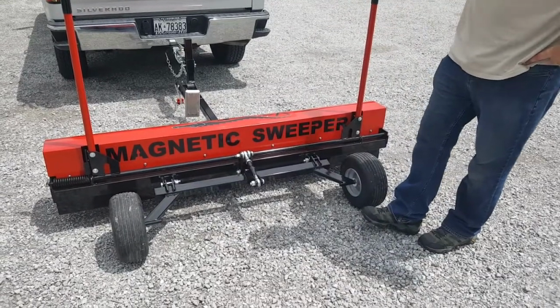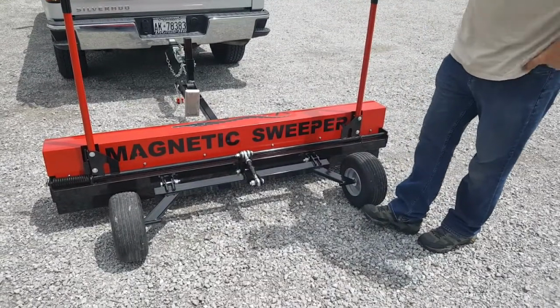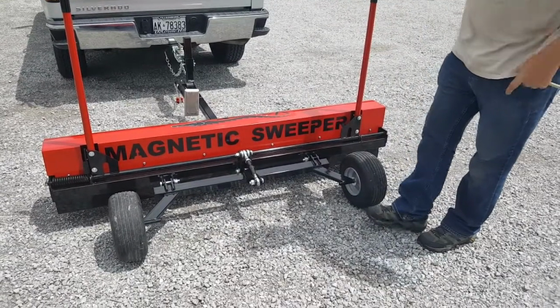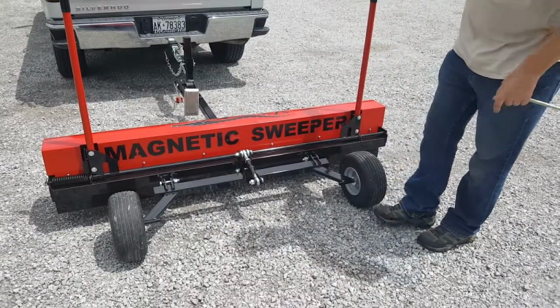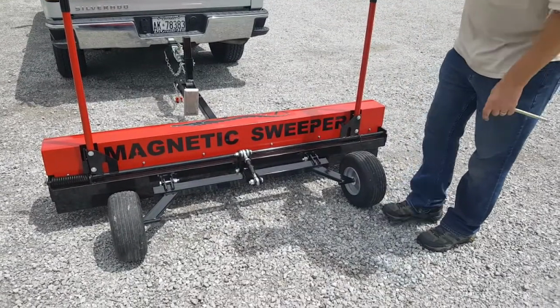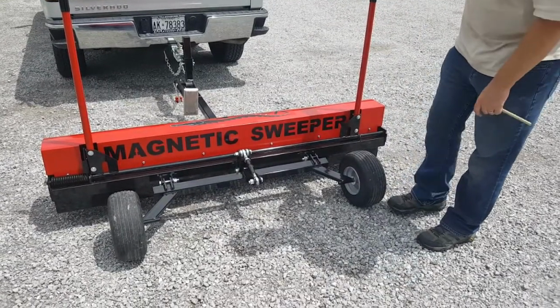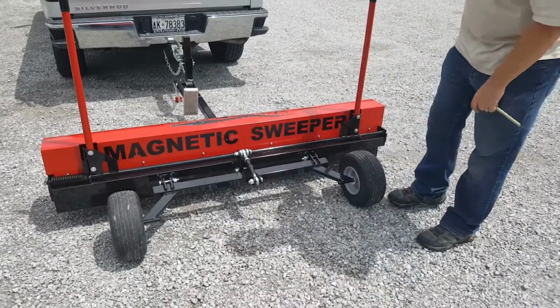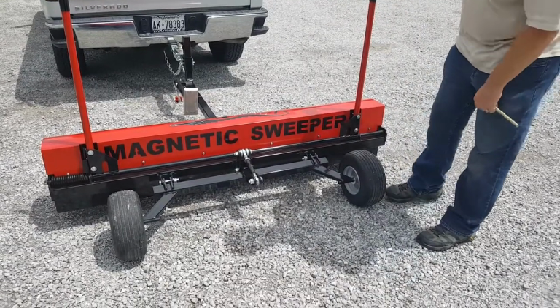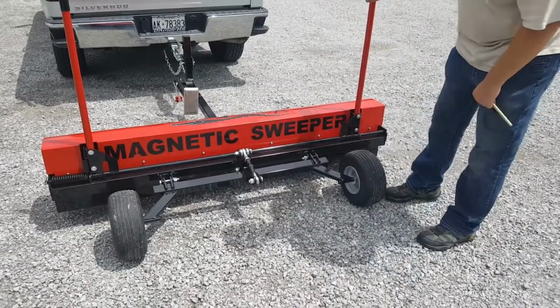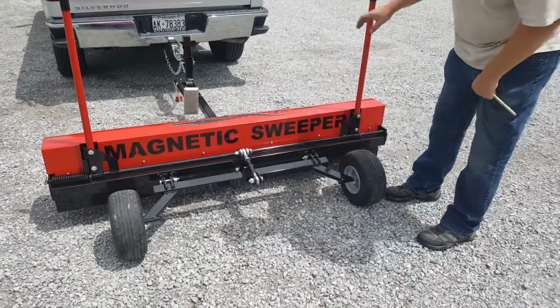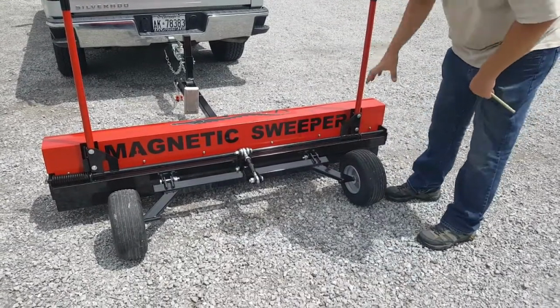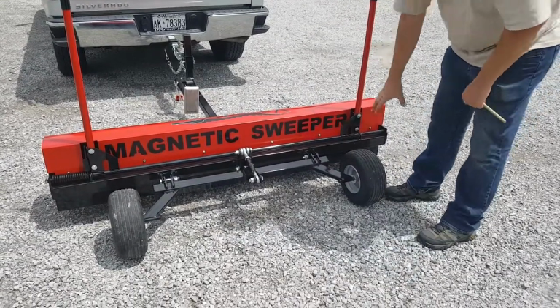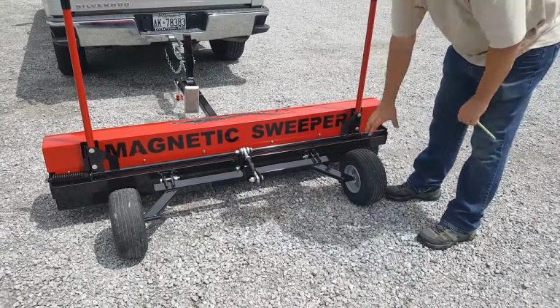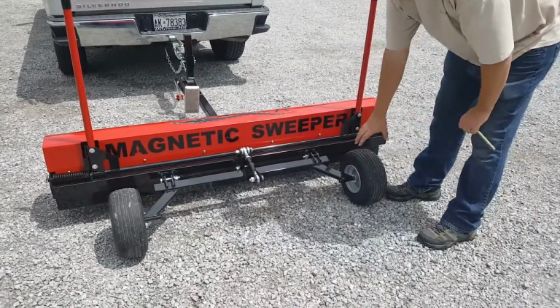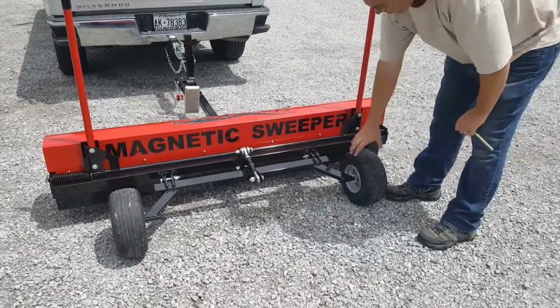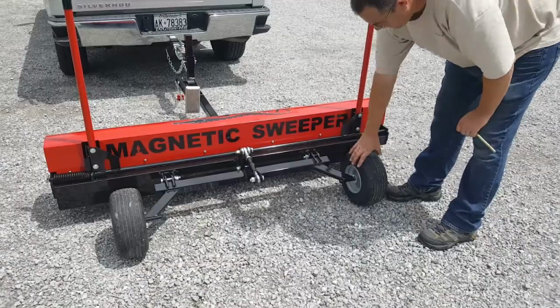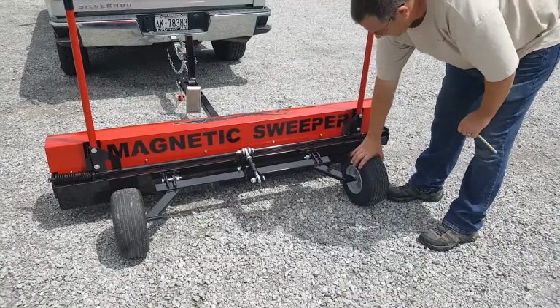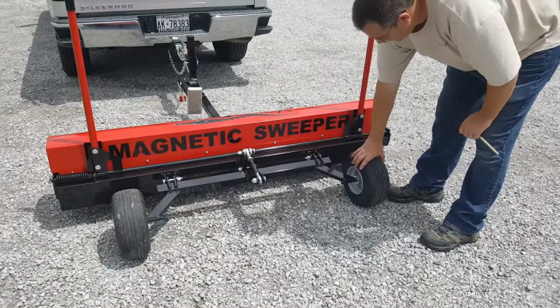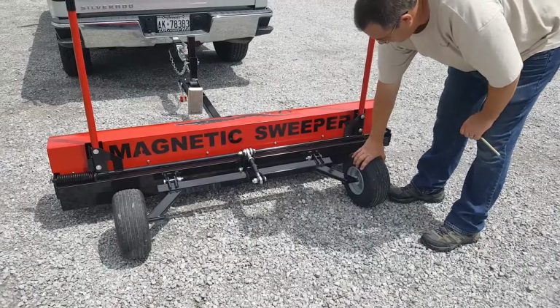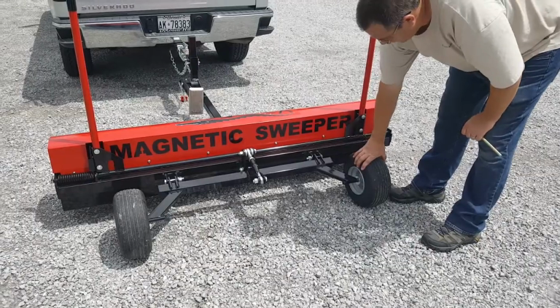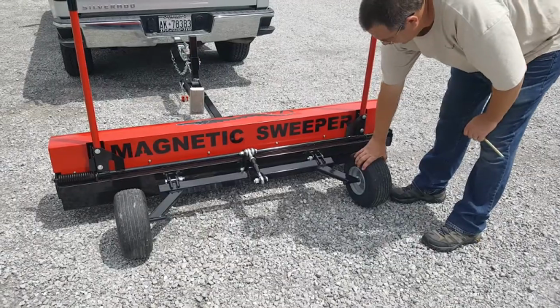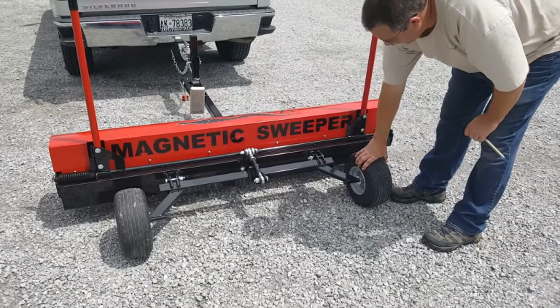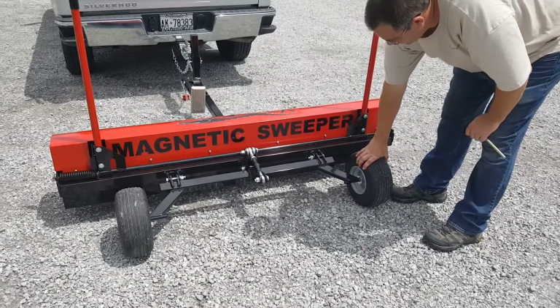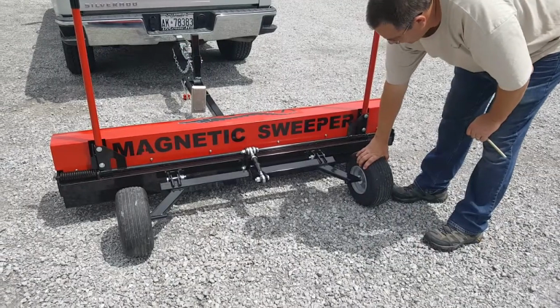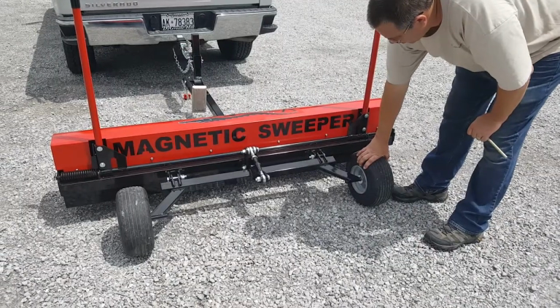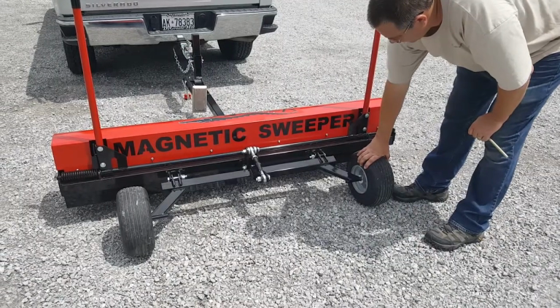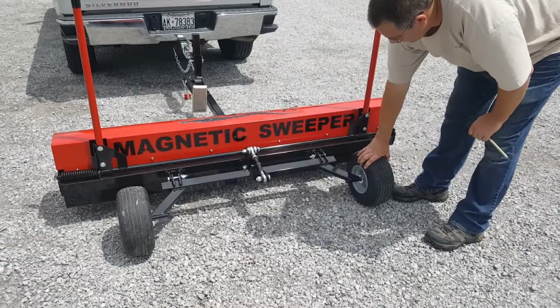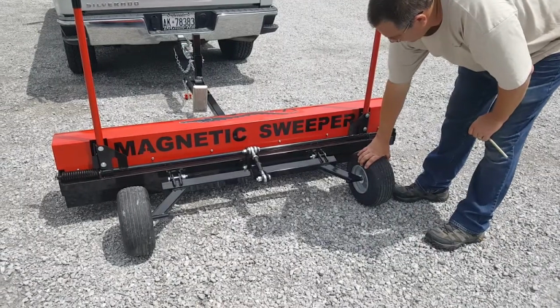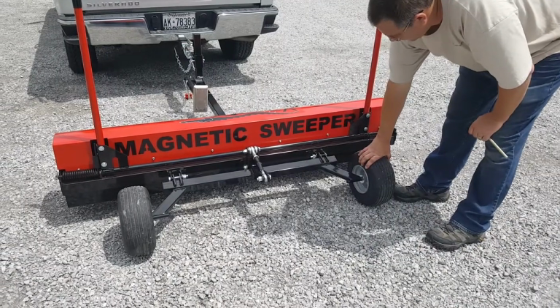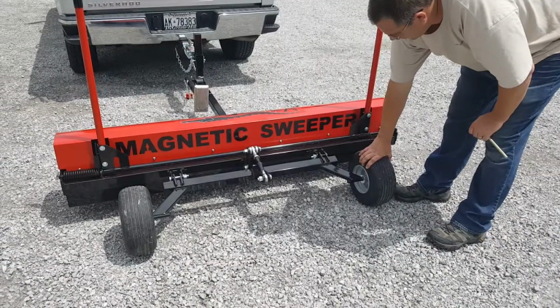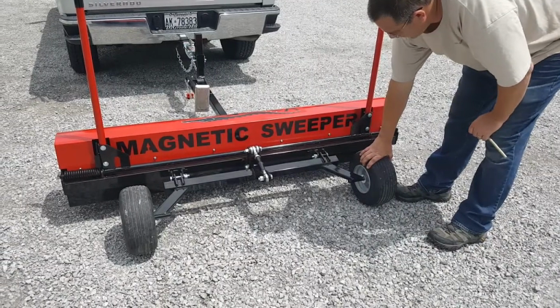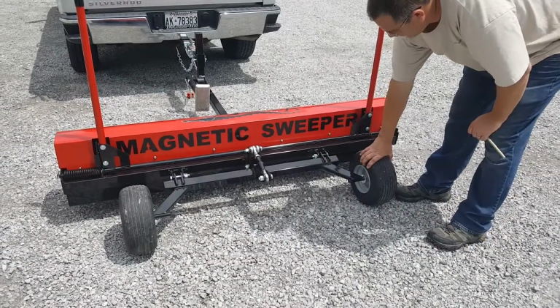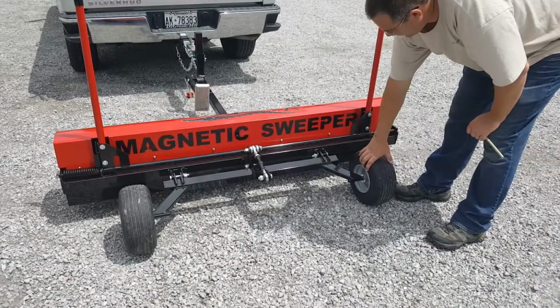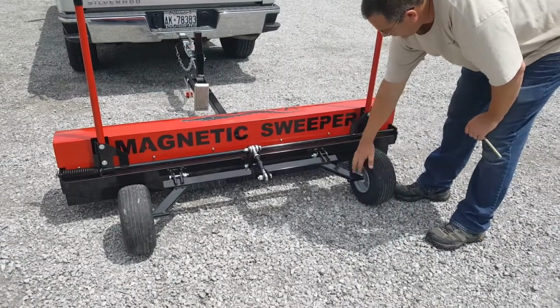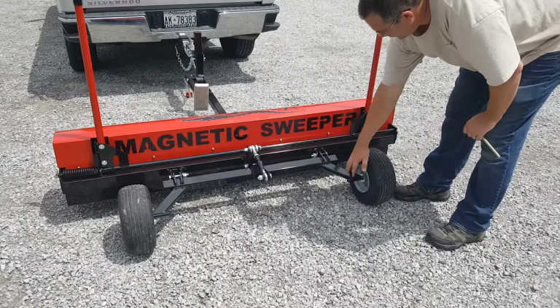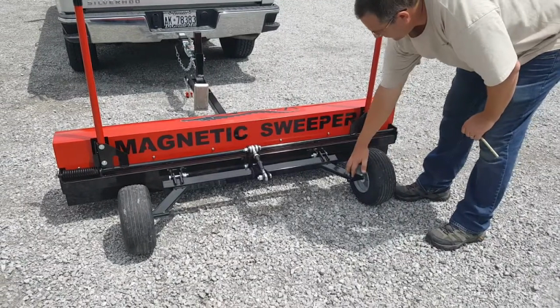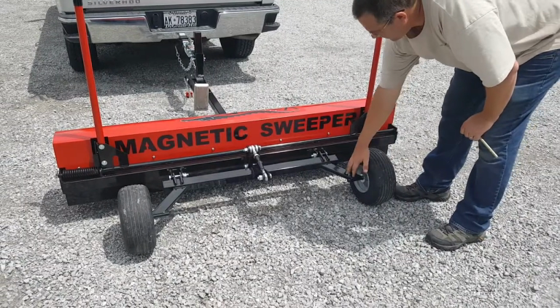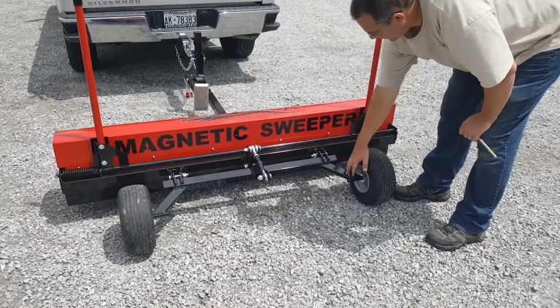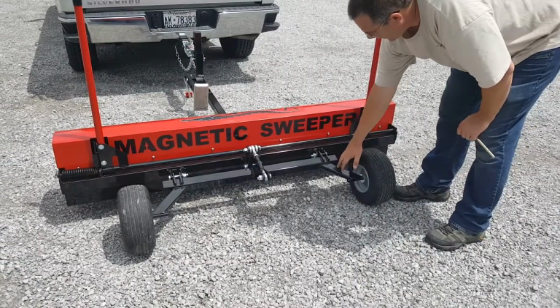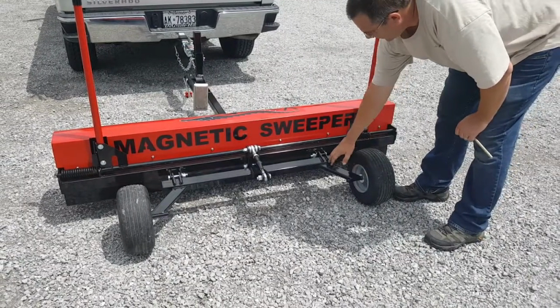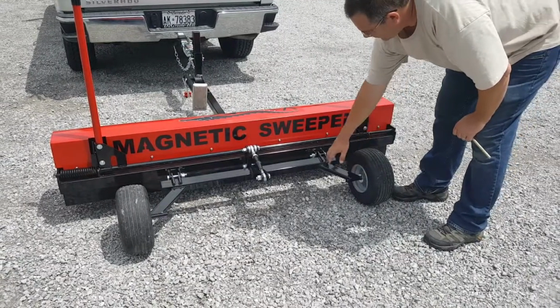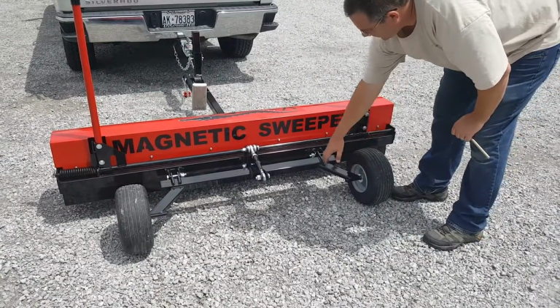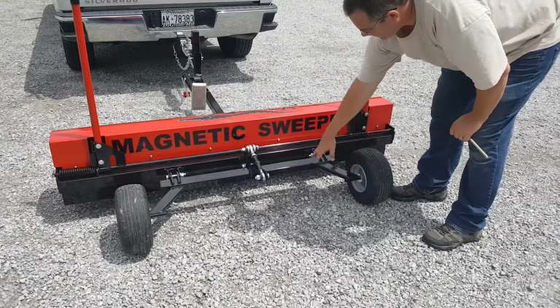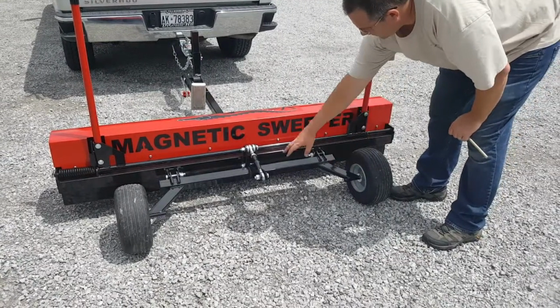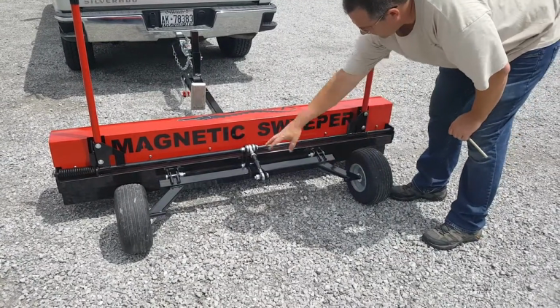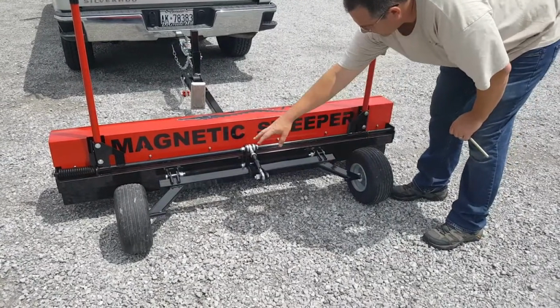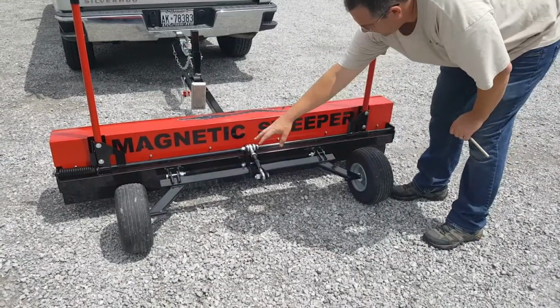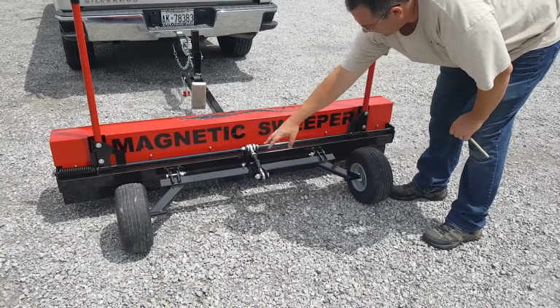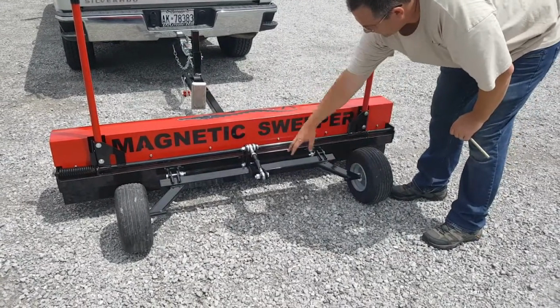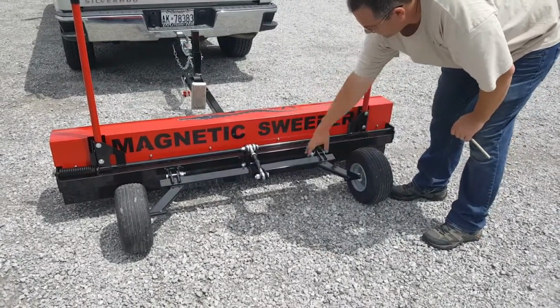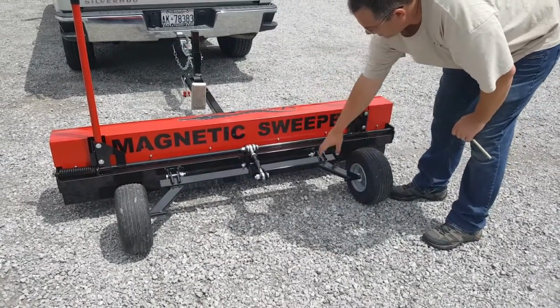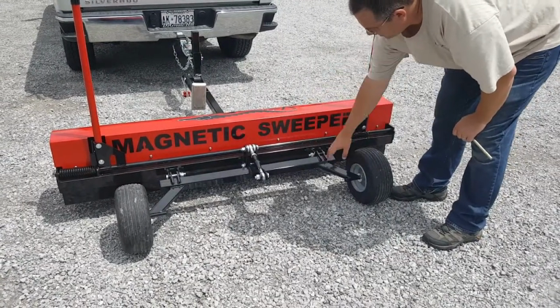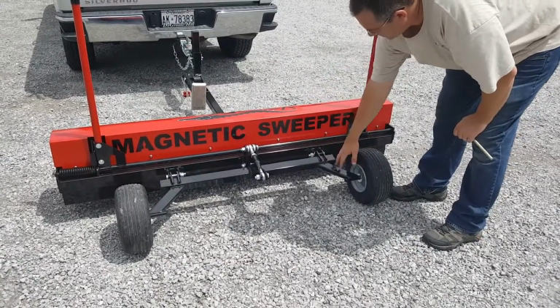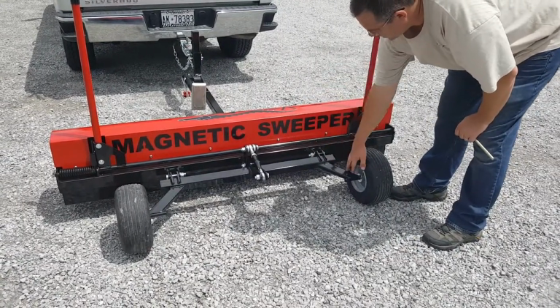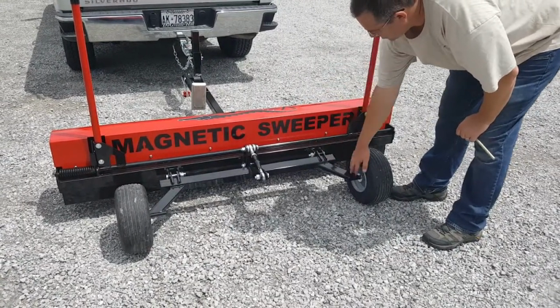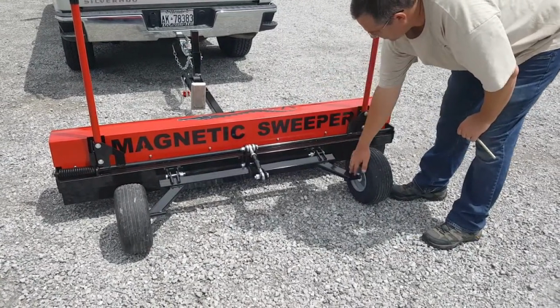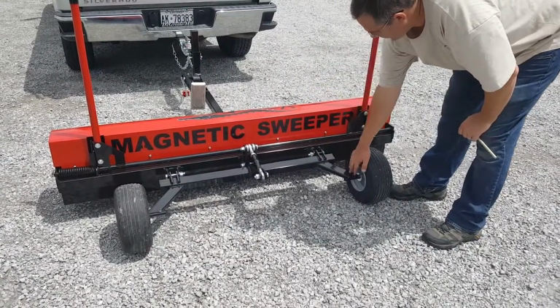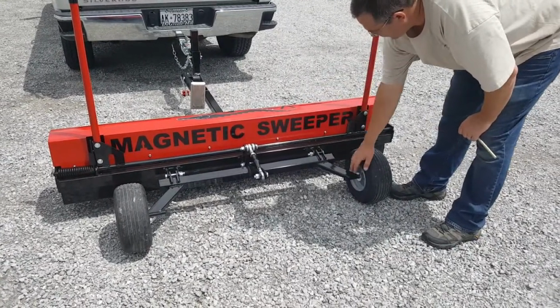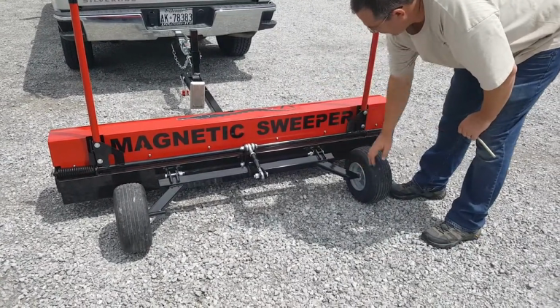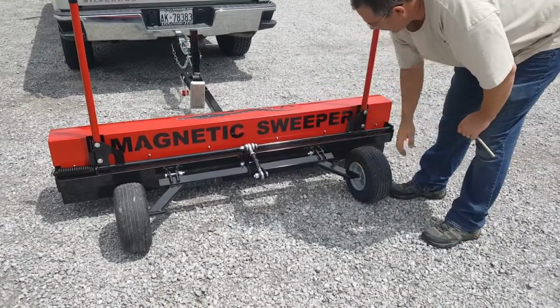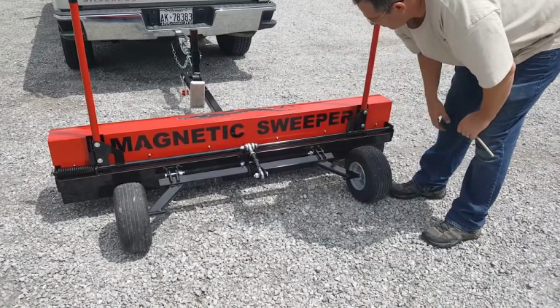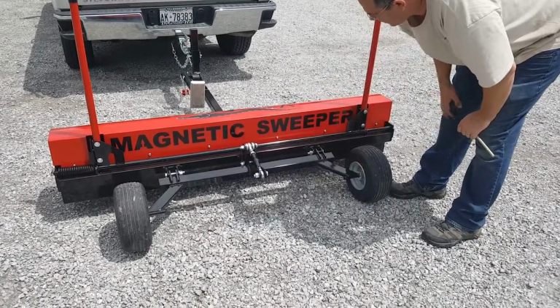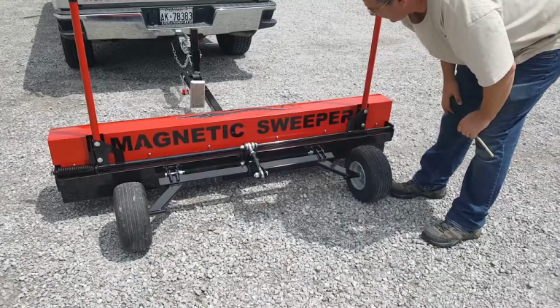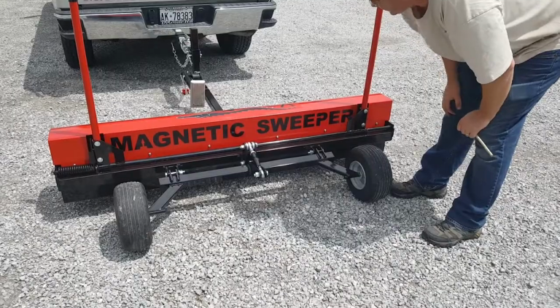Both the Rhino and this Sweeper actually have the exact same wheels on it. It has nearly the exact same adjustable trailing arm on it as well.